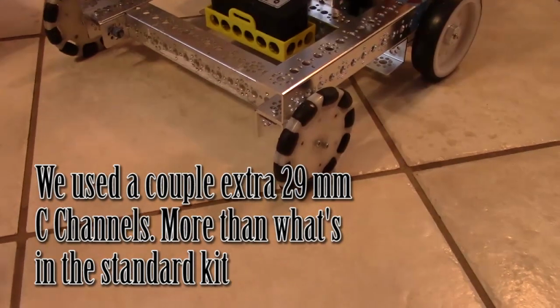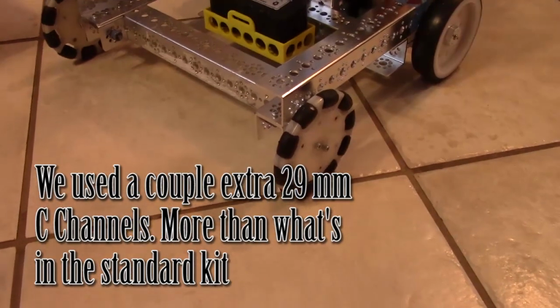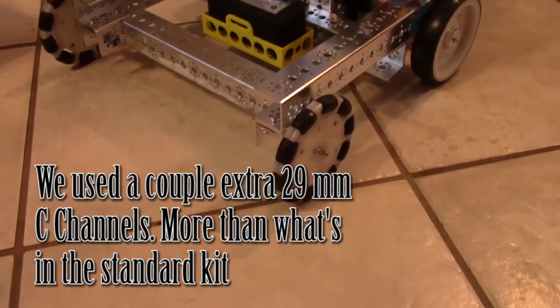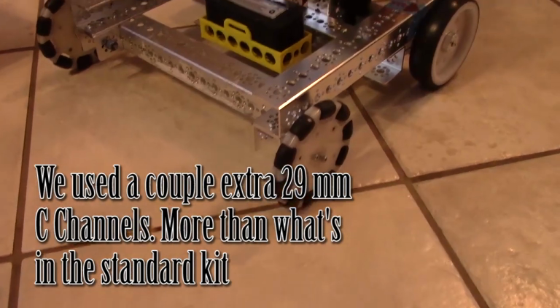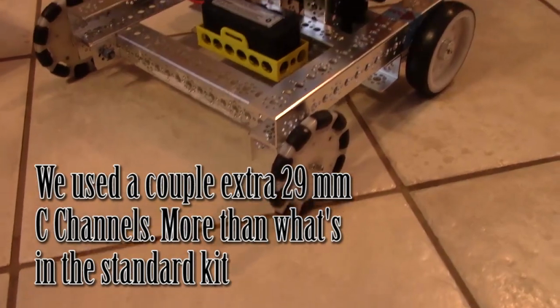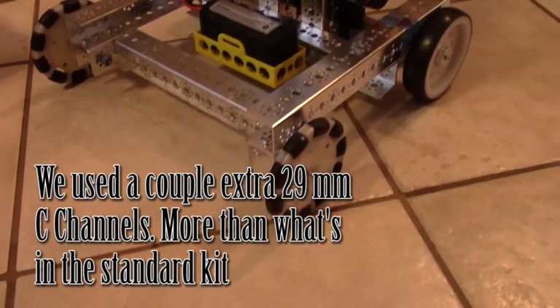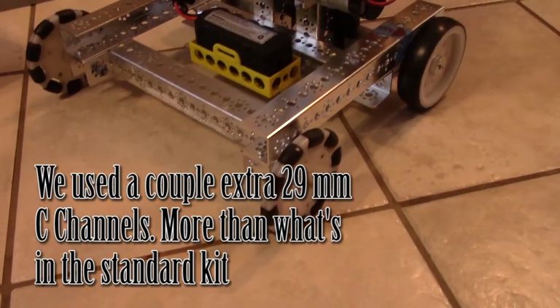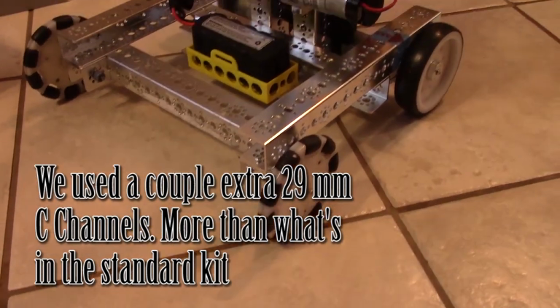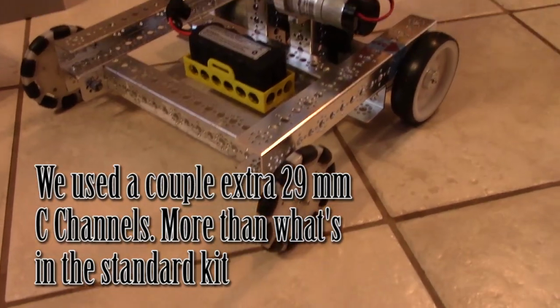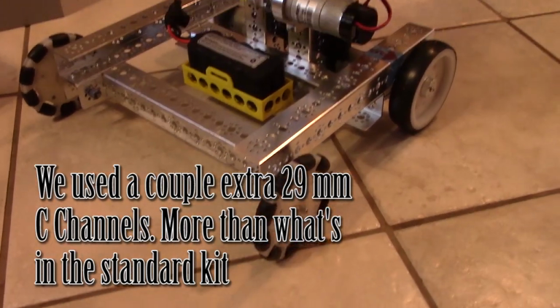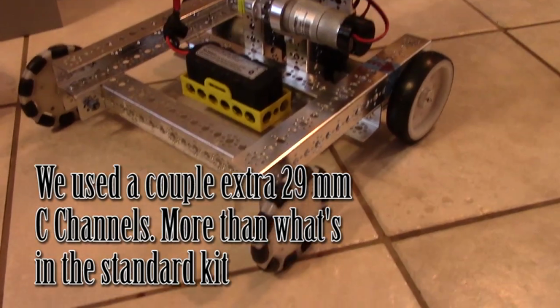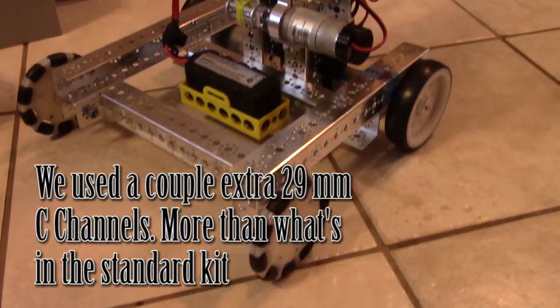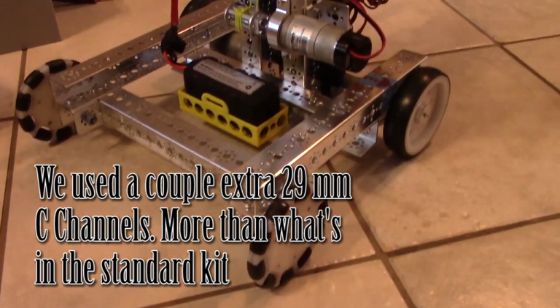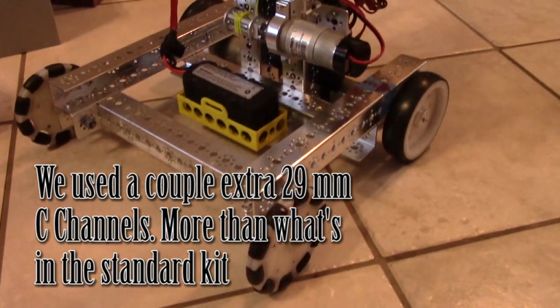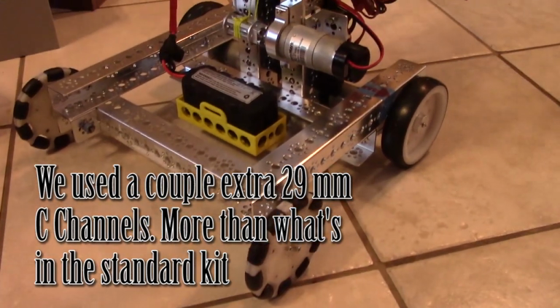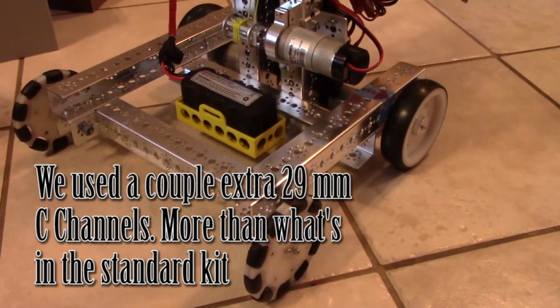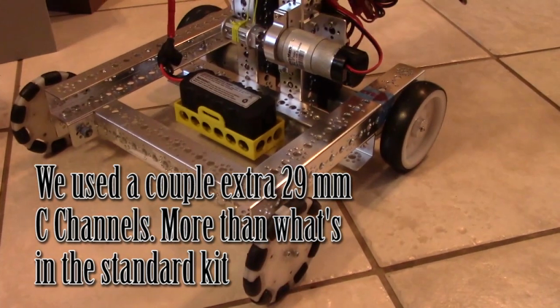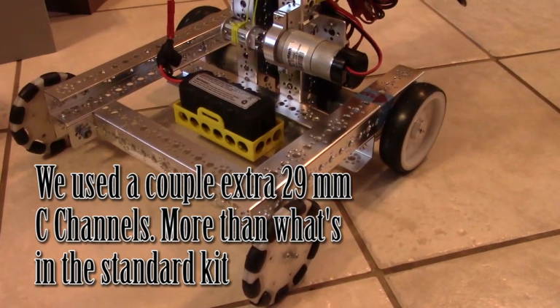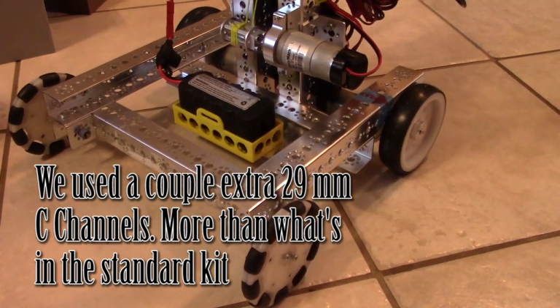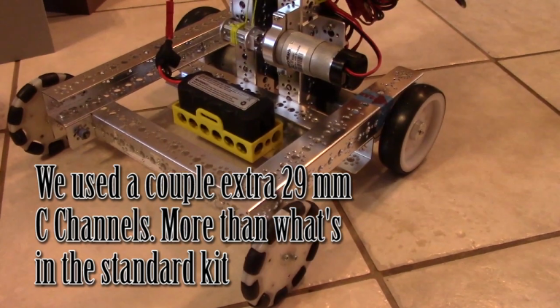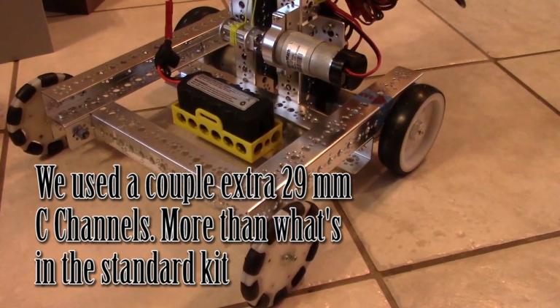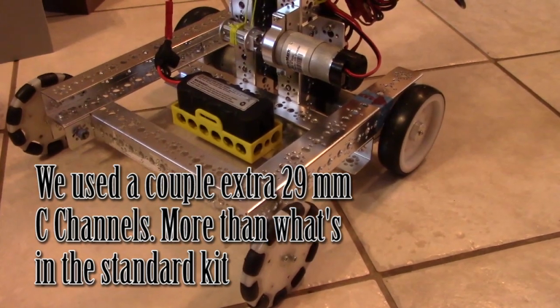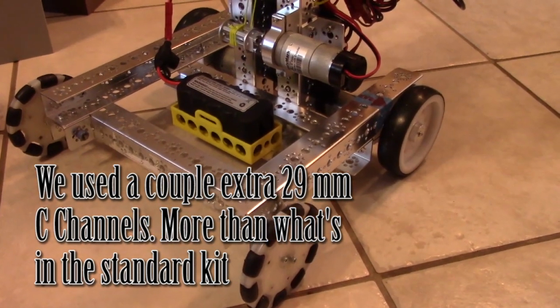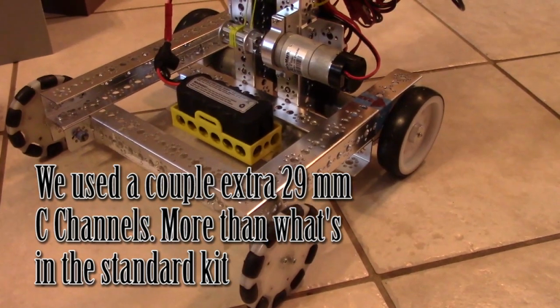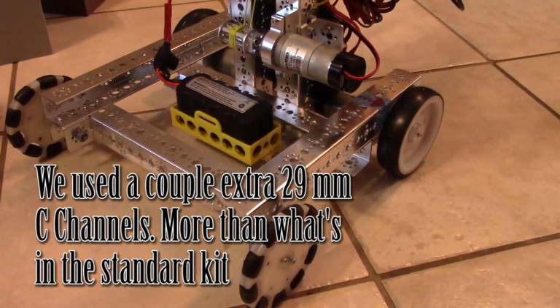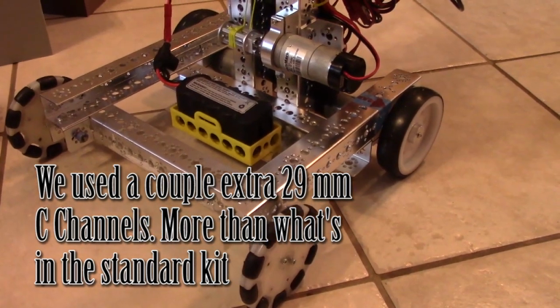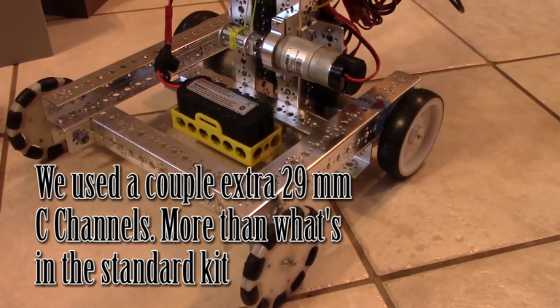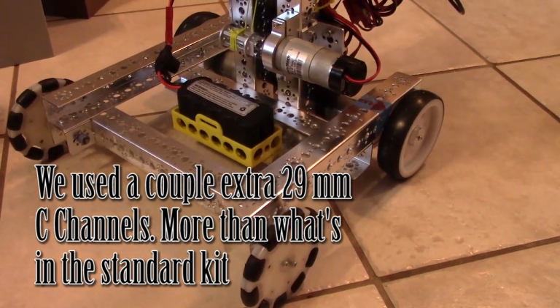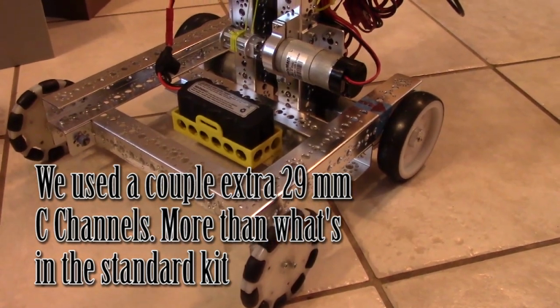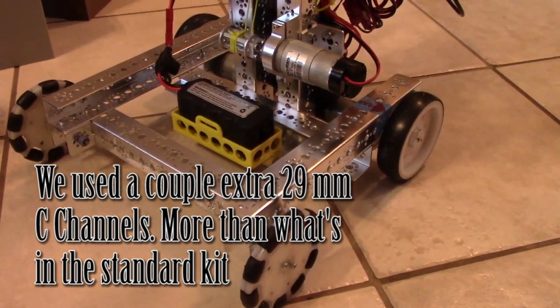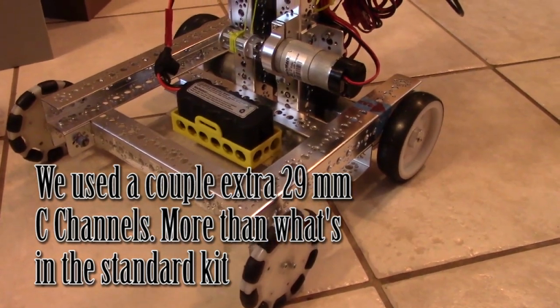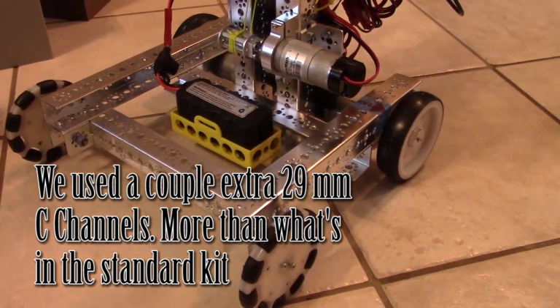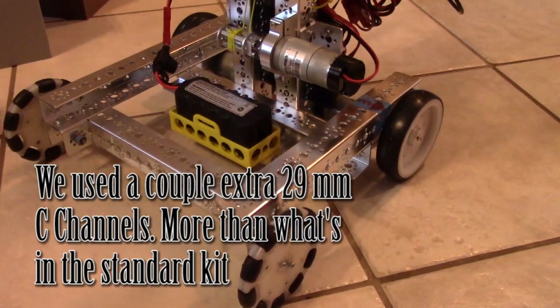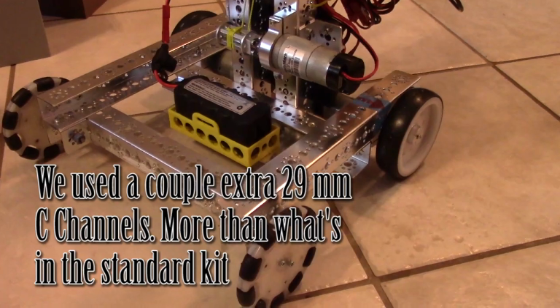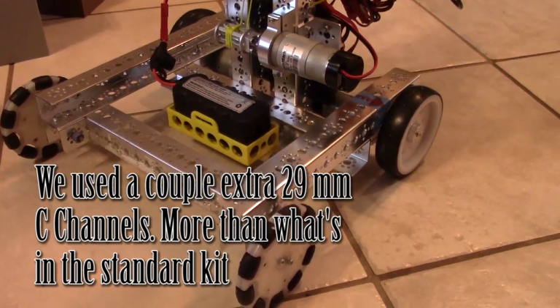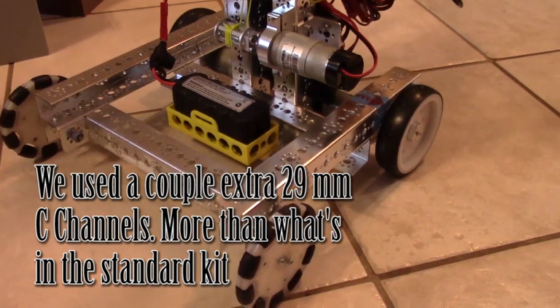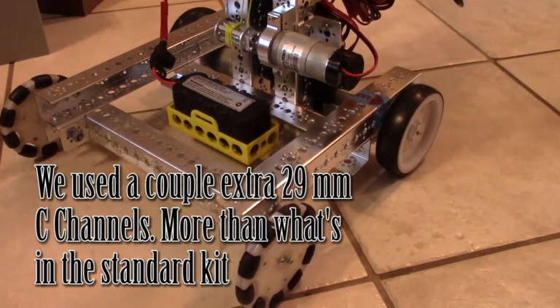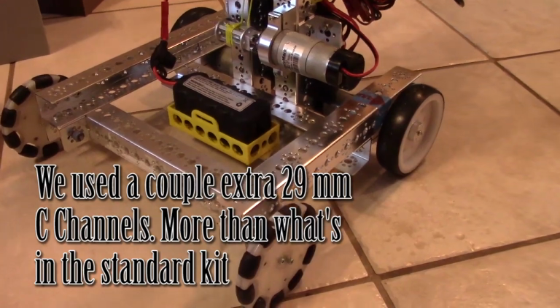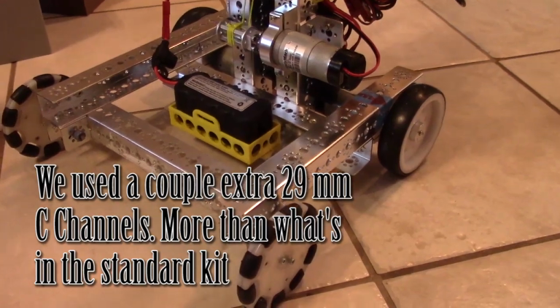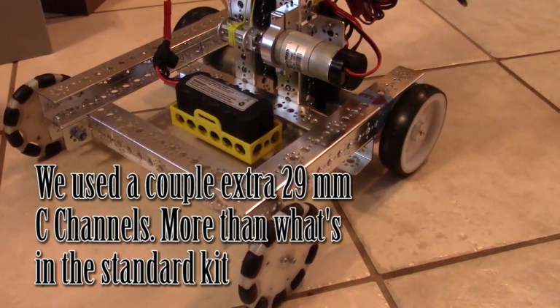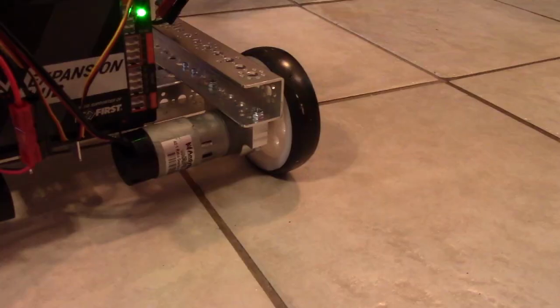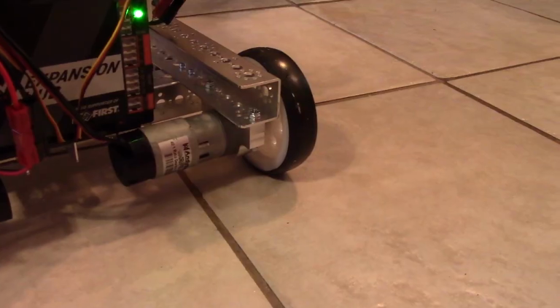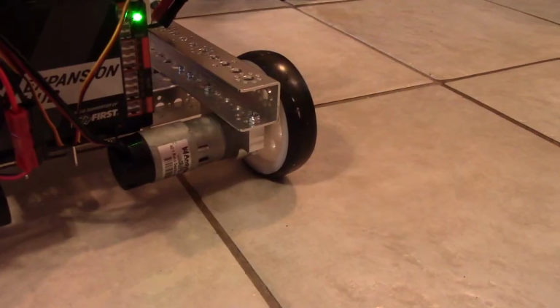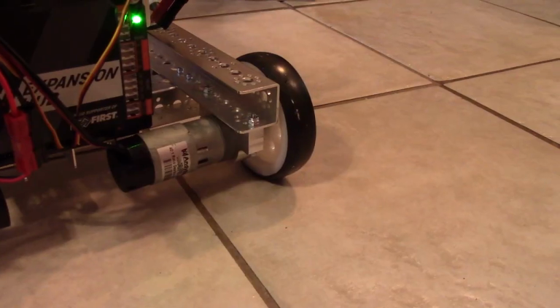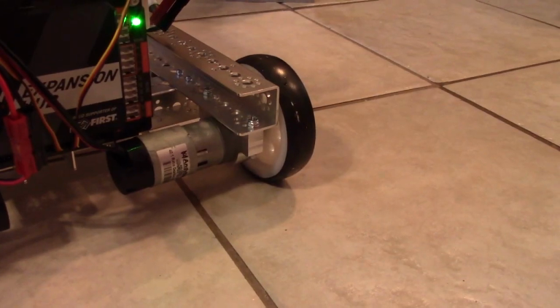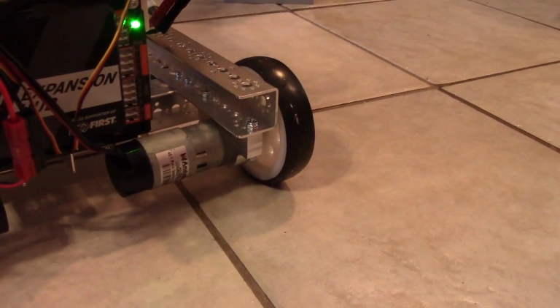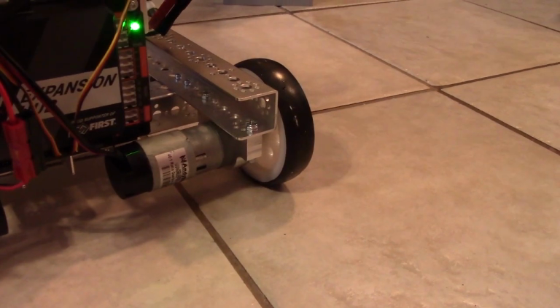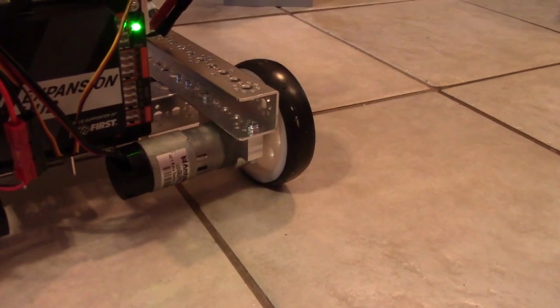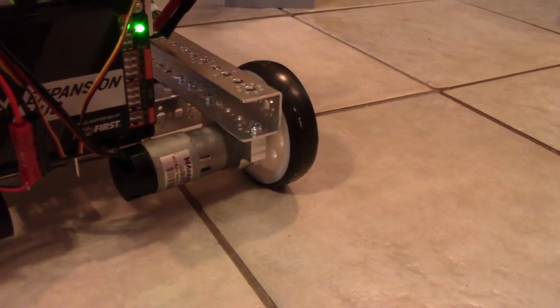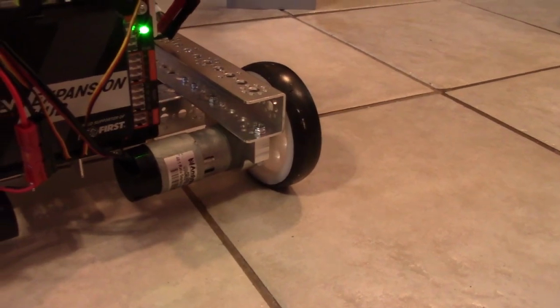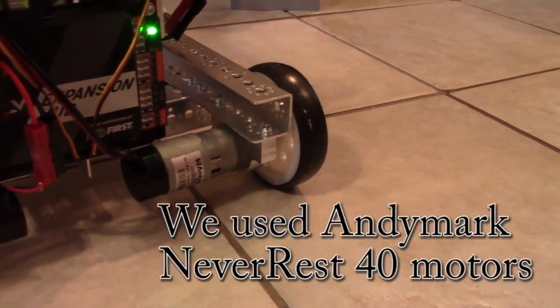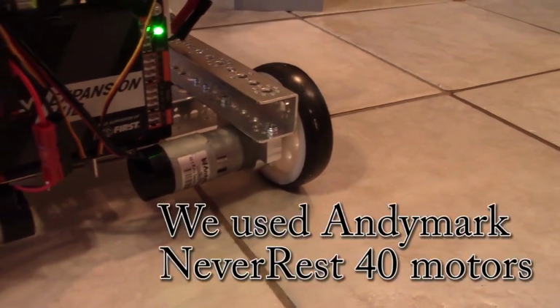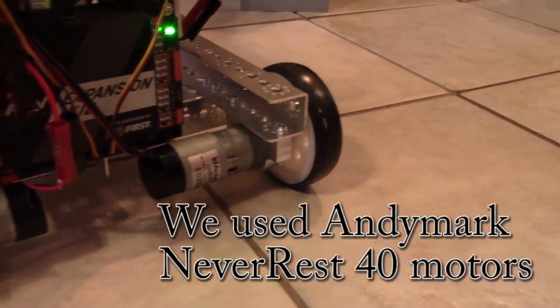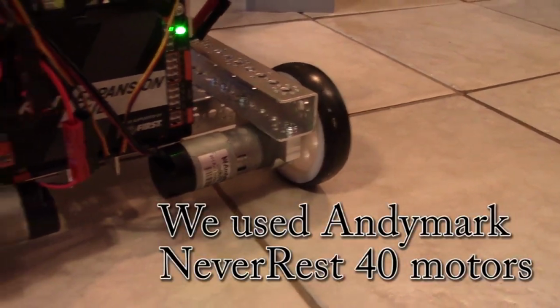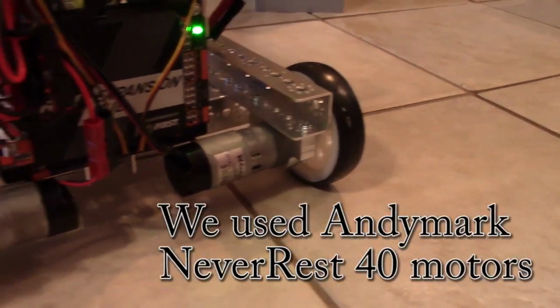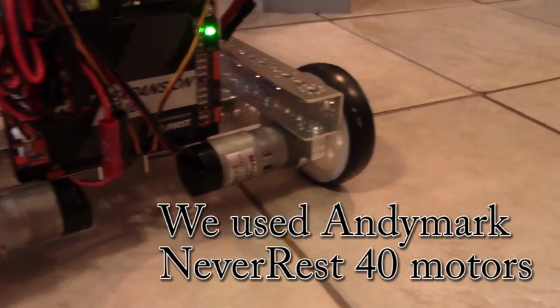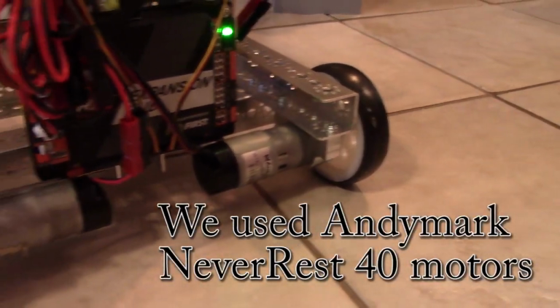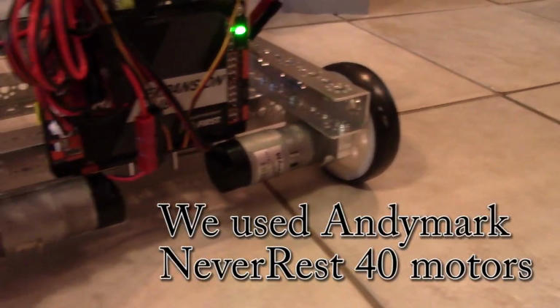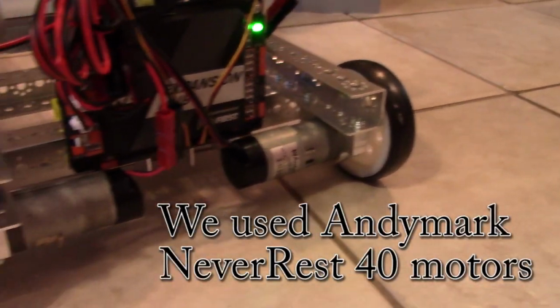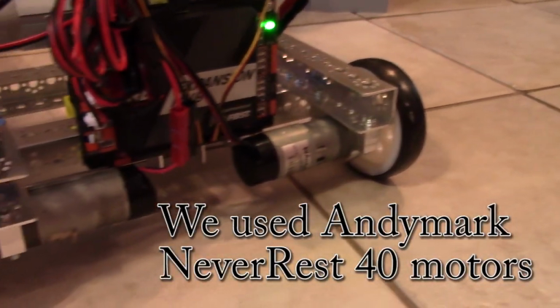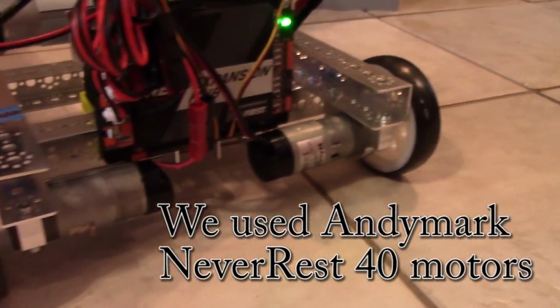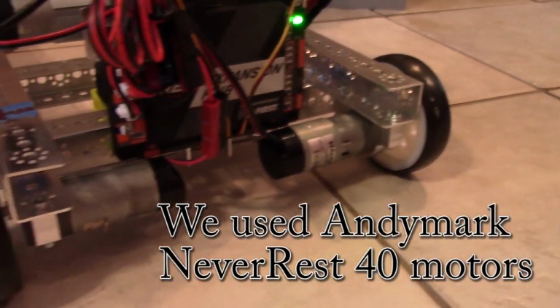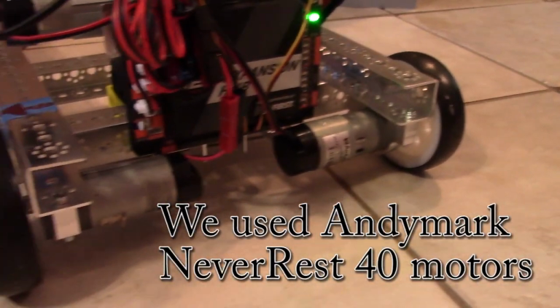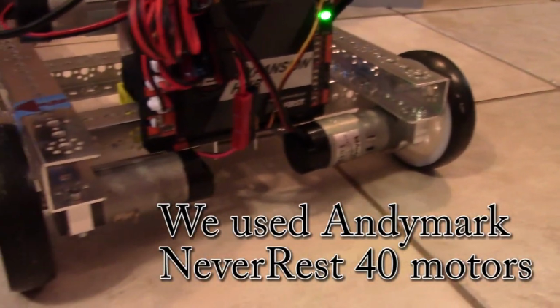We decided to go with a small simple chassis with four wheels. The back two wheels are direct driven straight to the wheels.